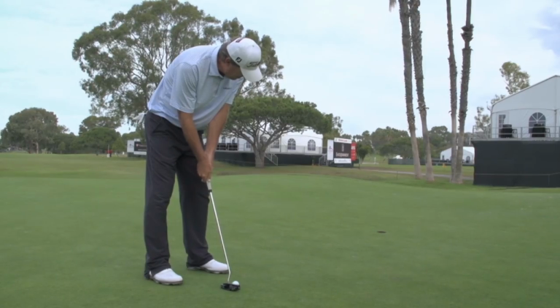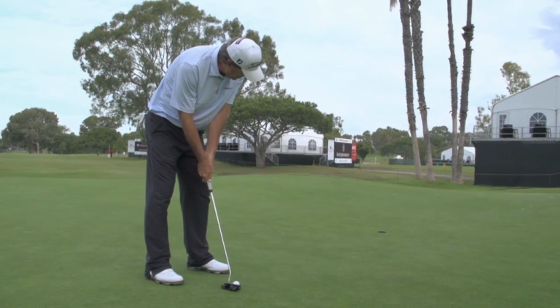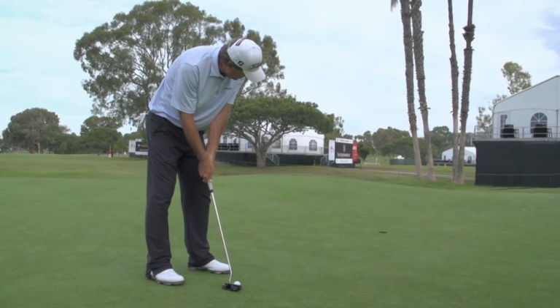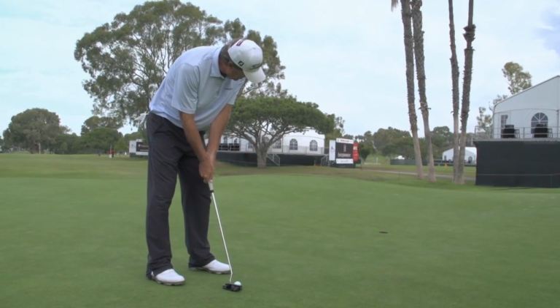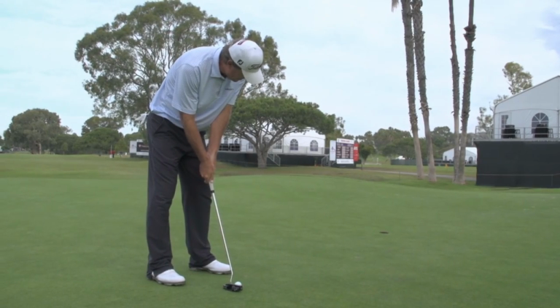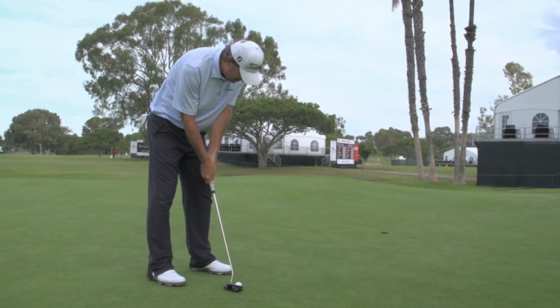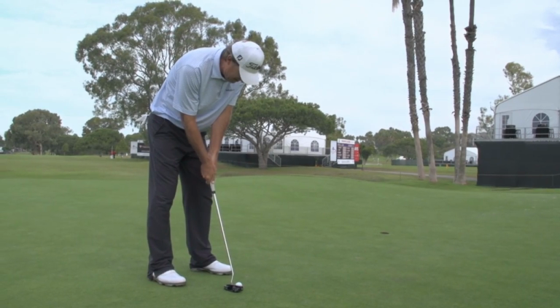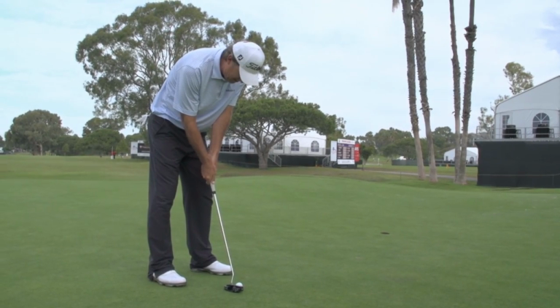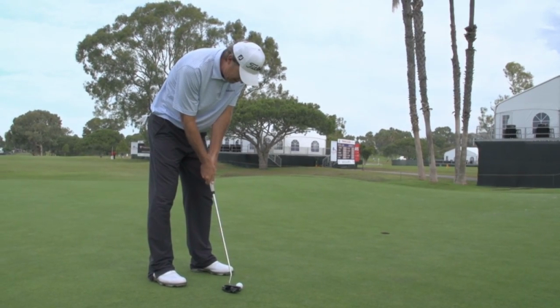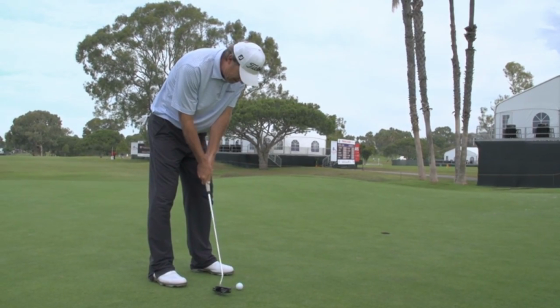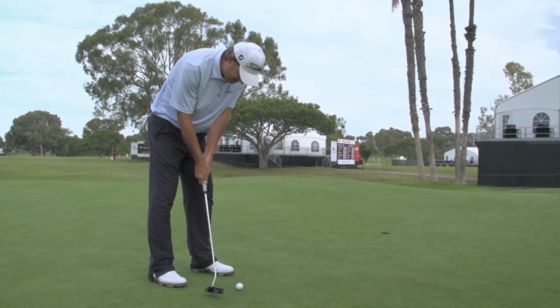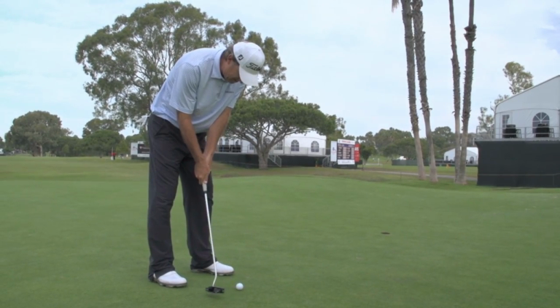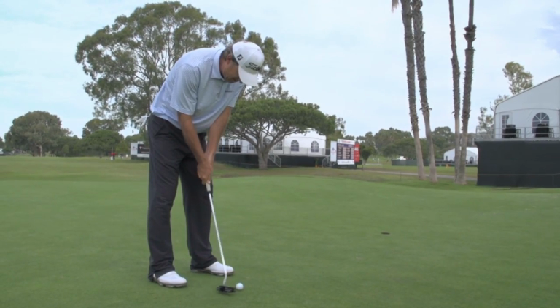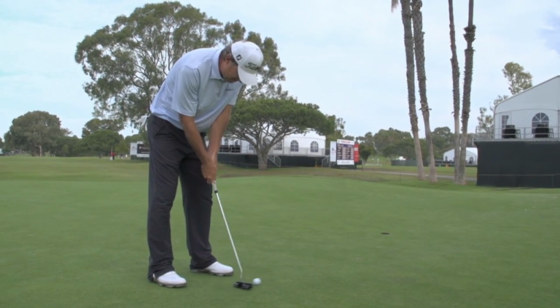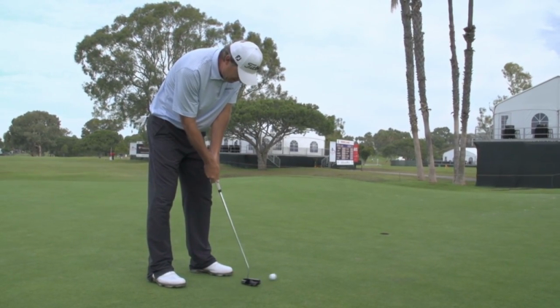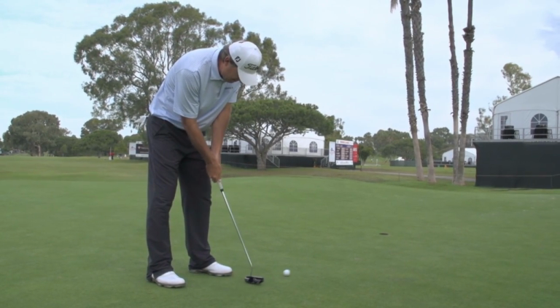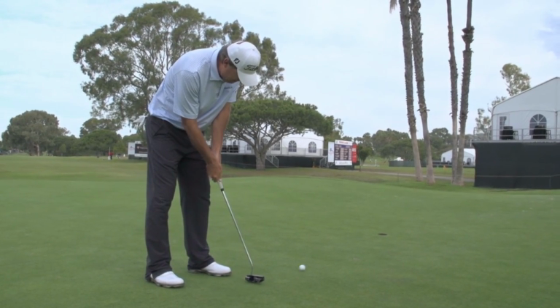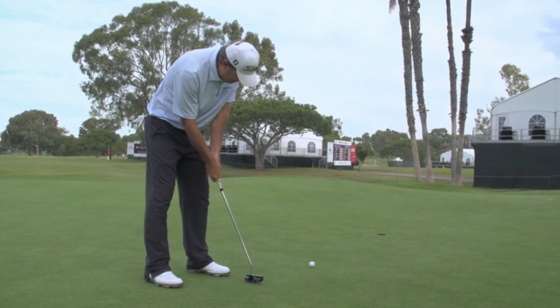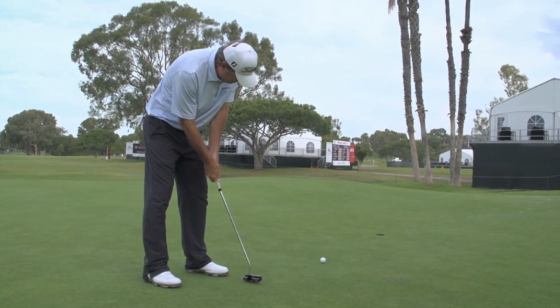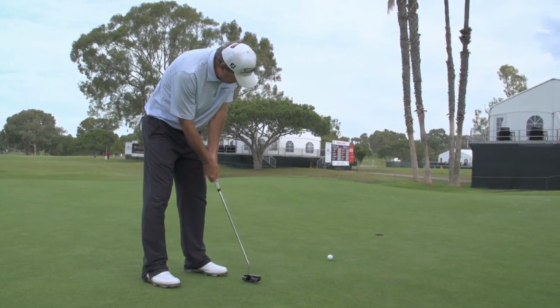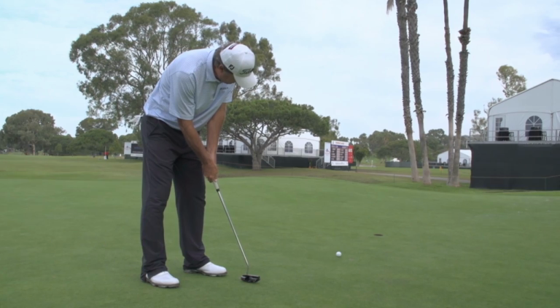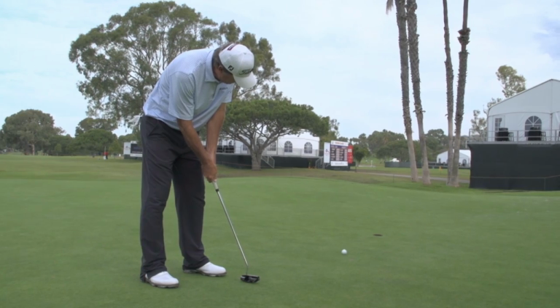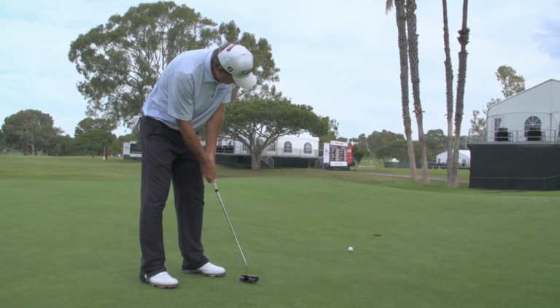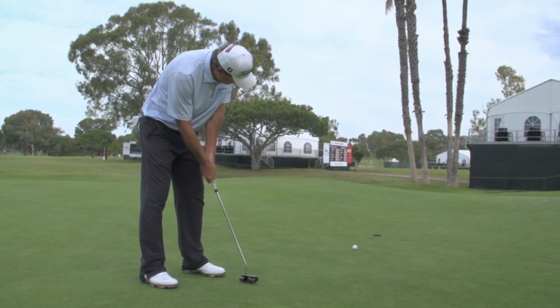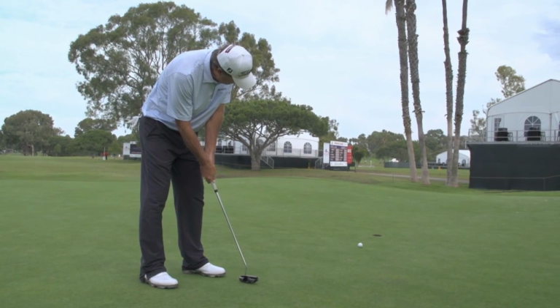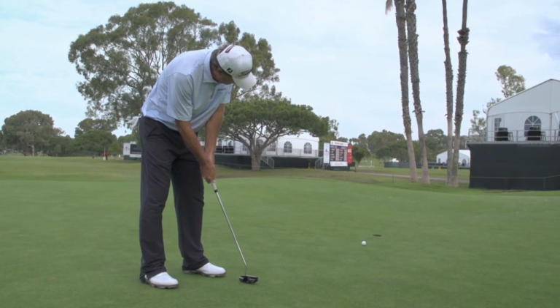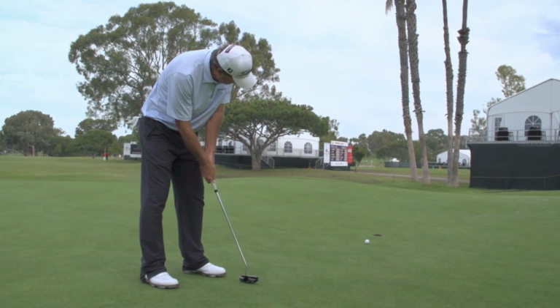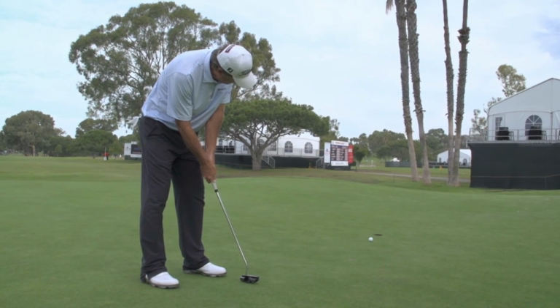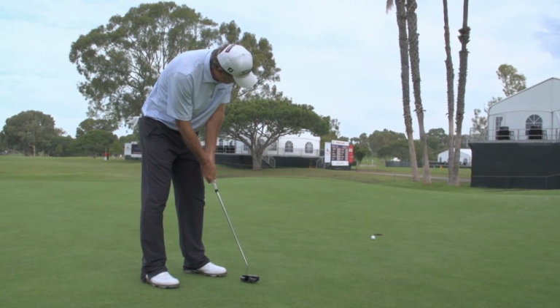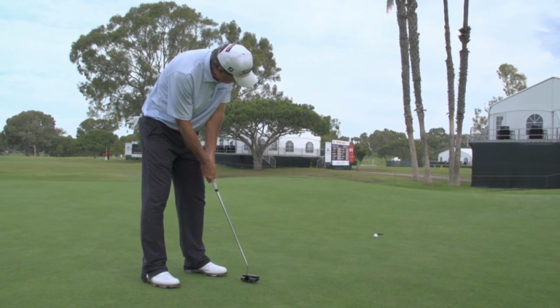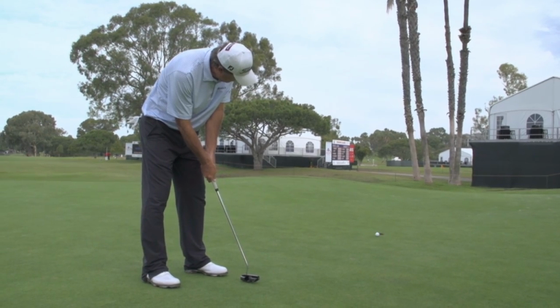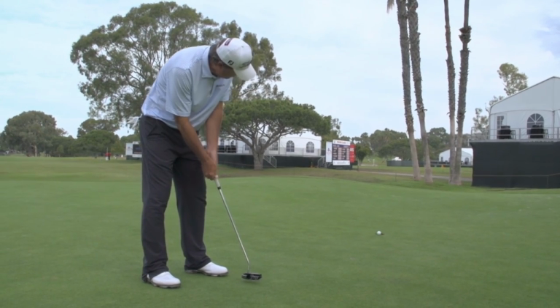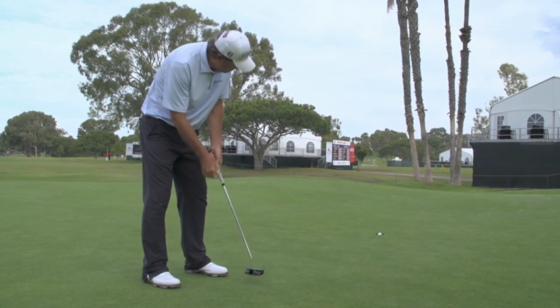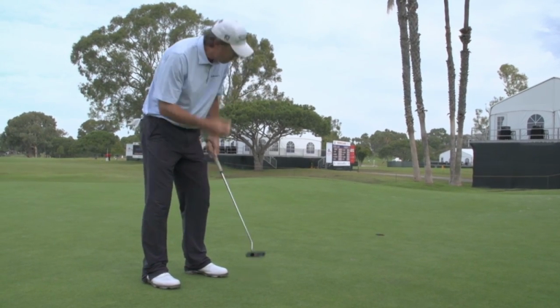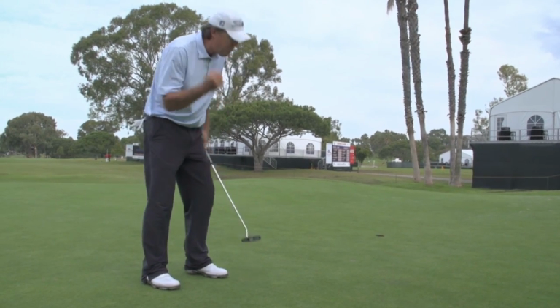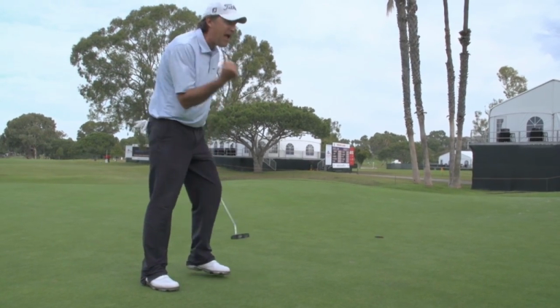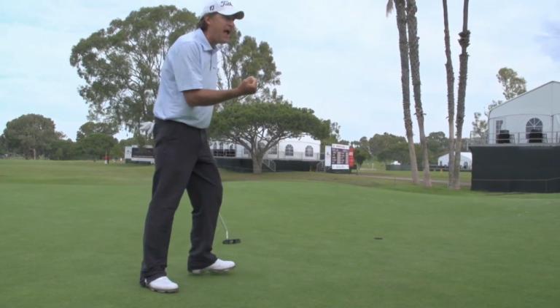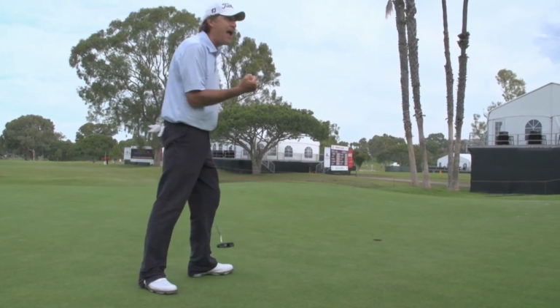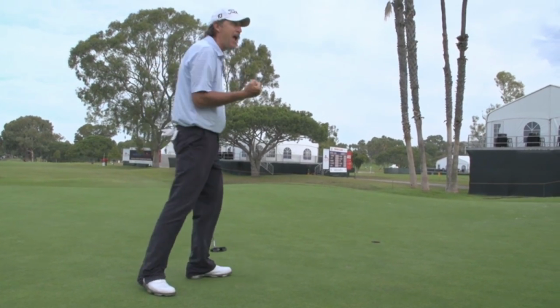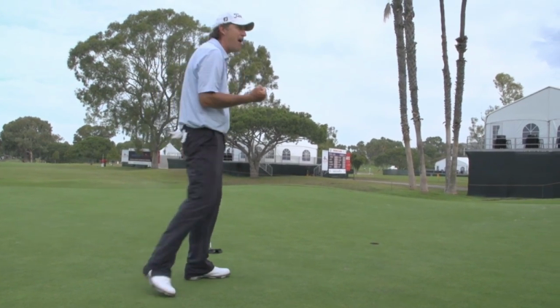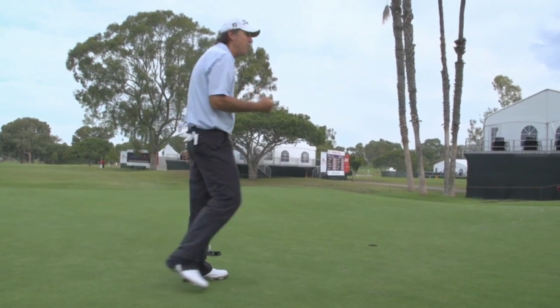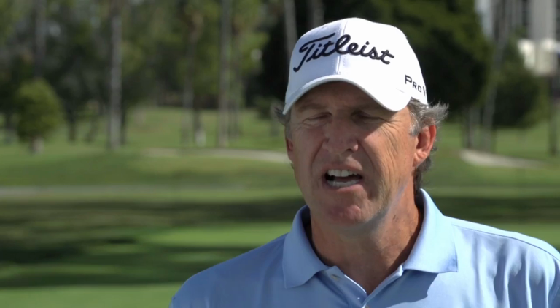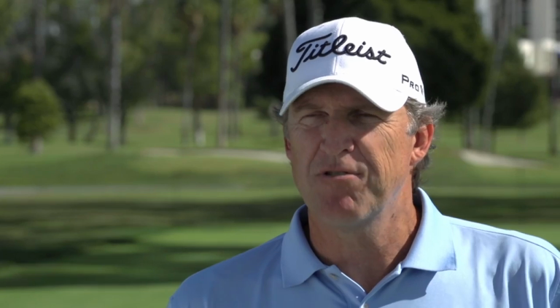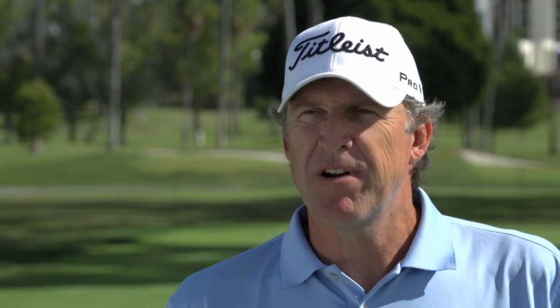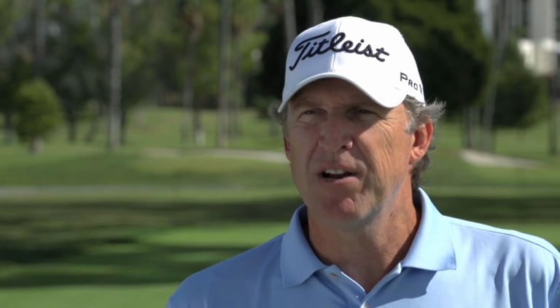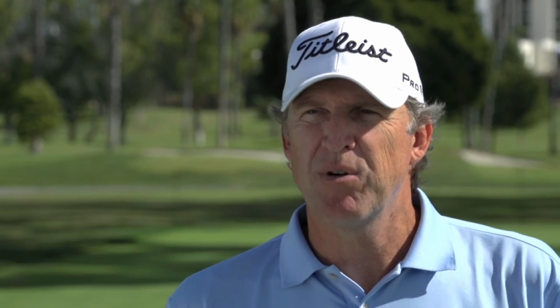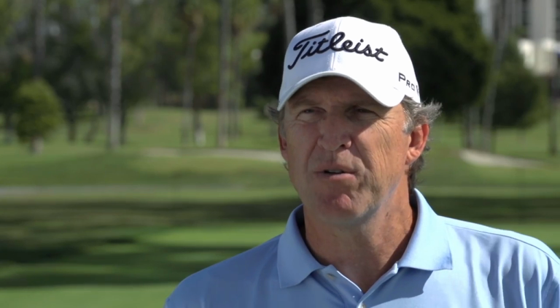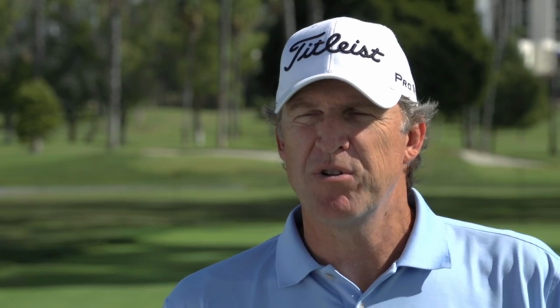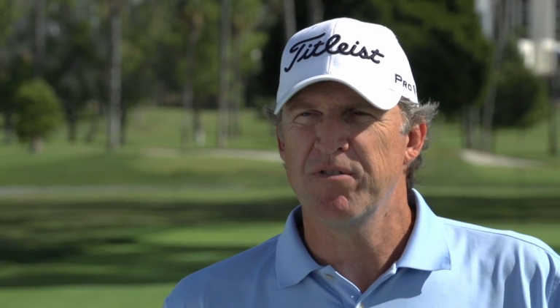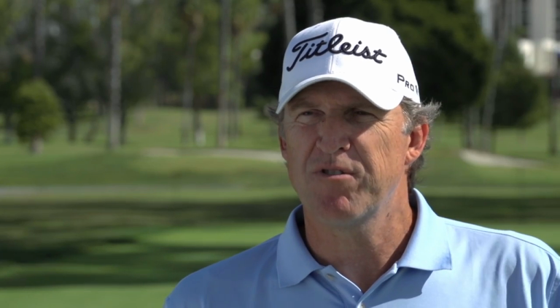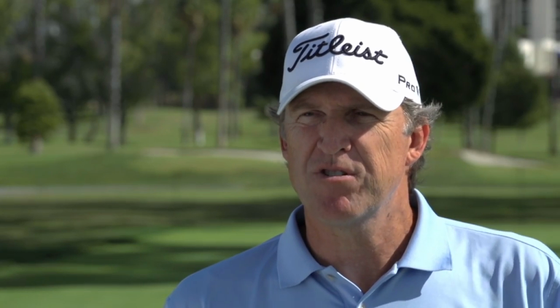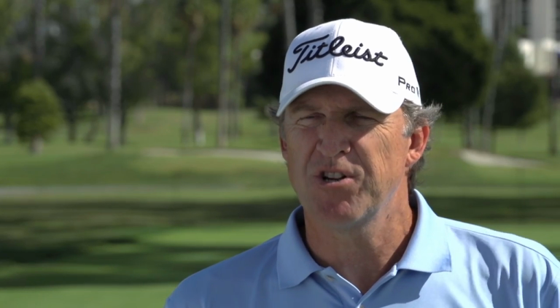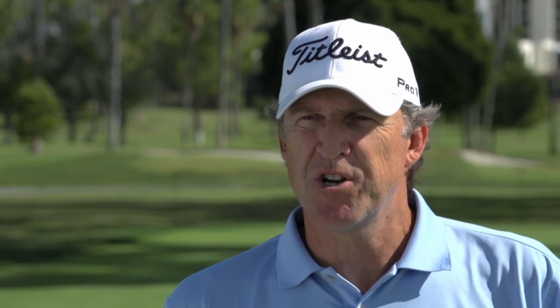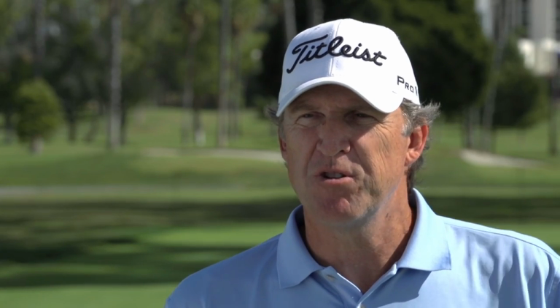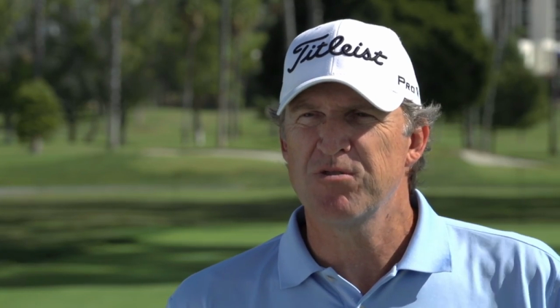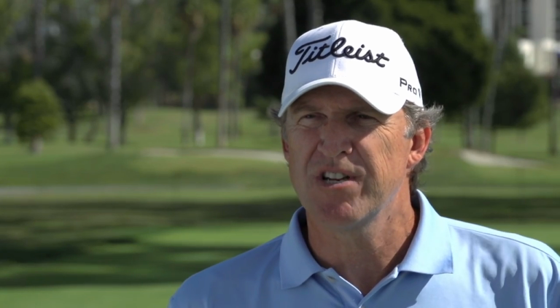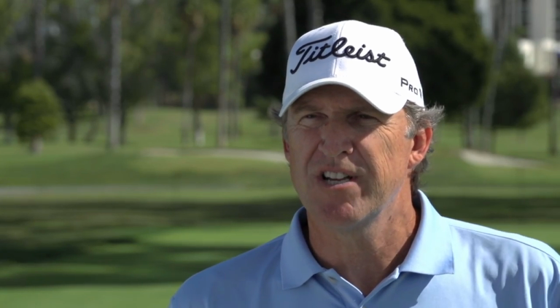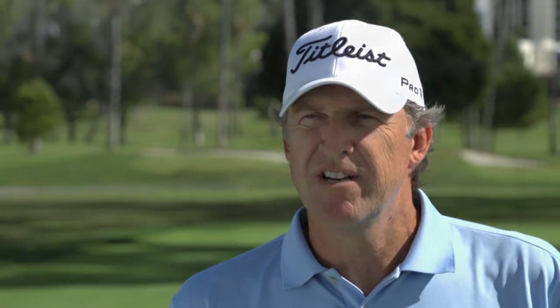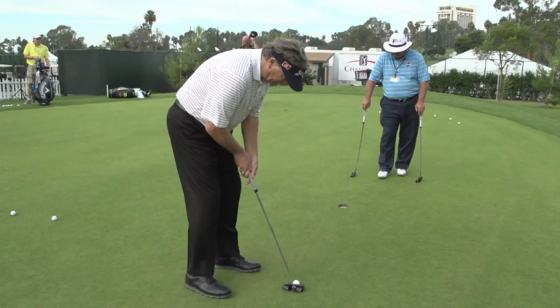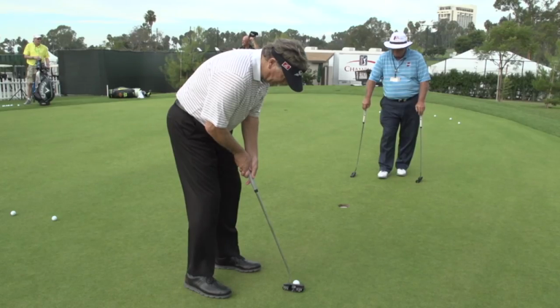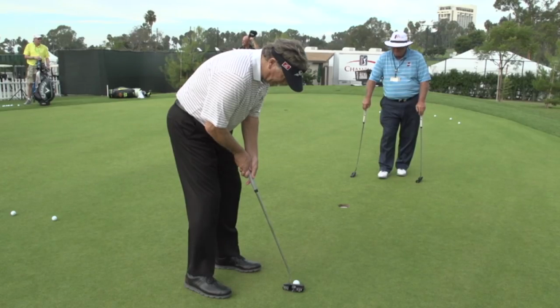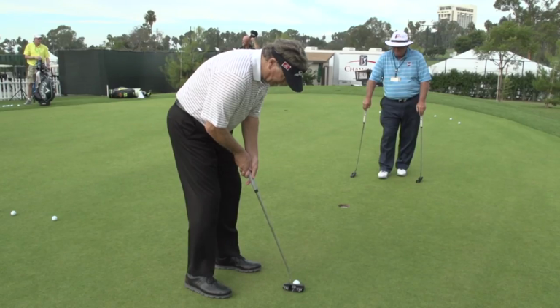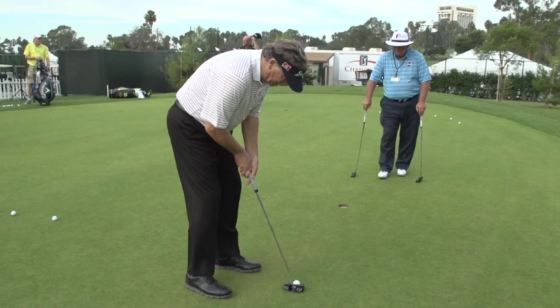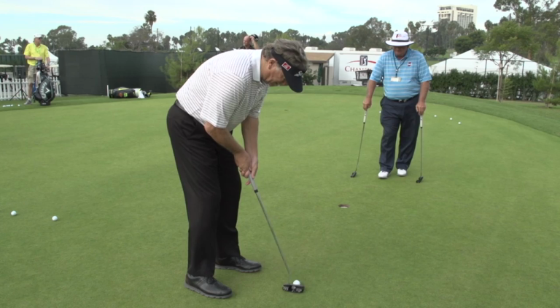The Cure has been a total opposite change from all these other putters, and you can tell it right away when you first start using it — it's incredible.